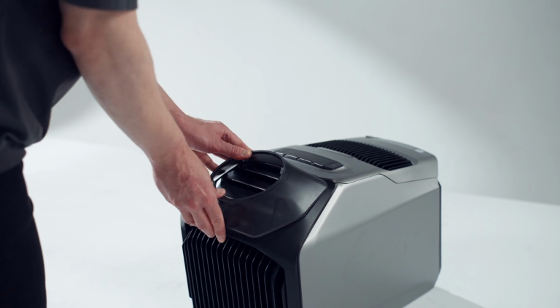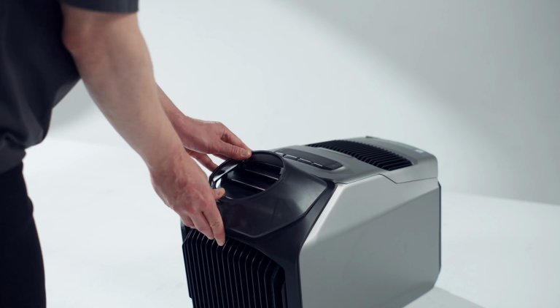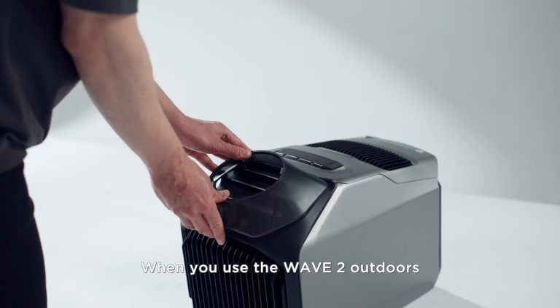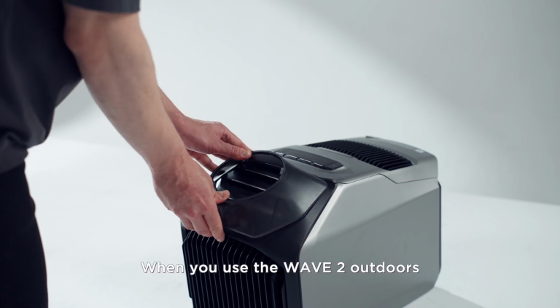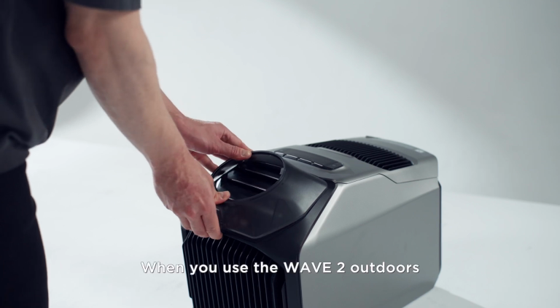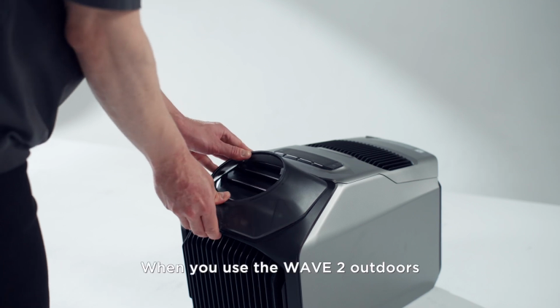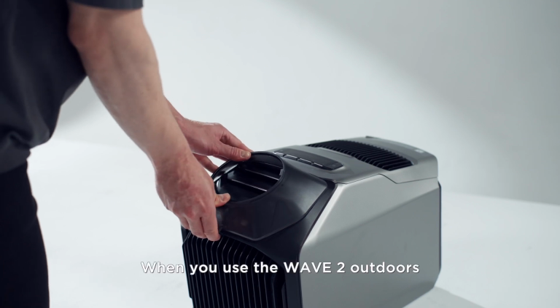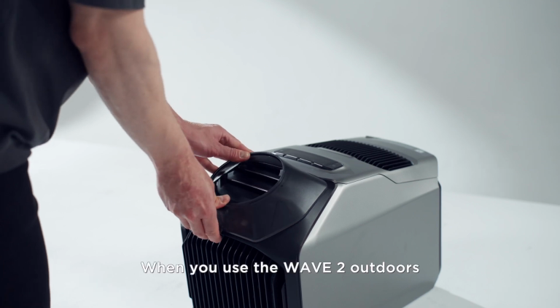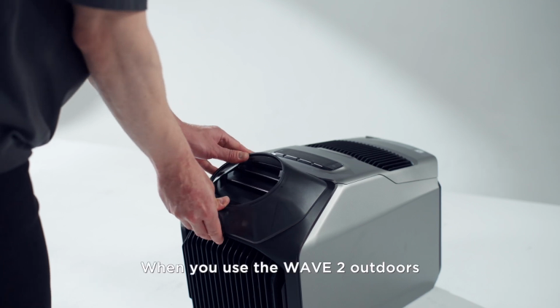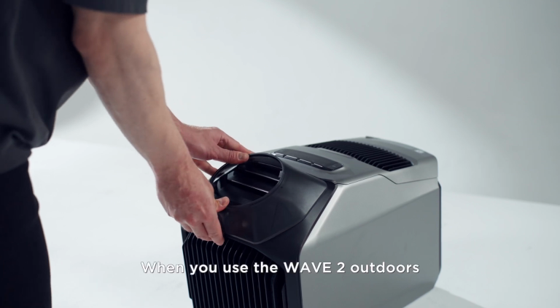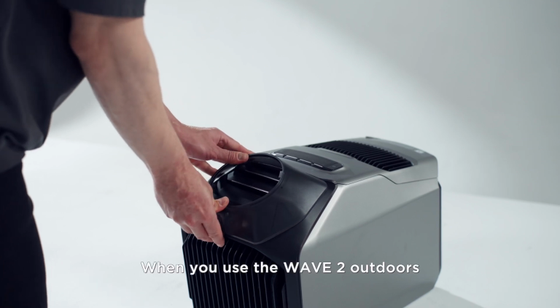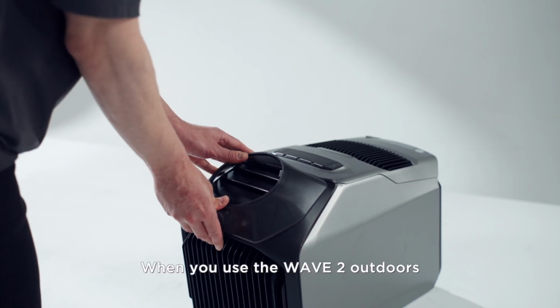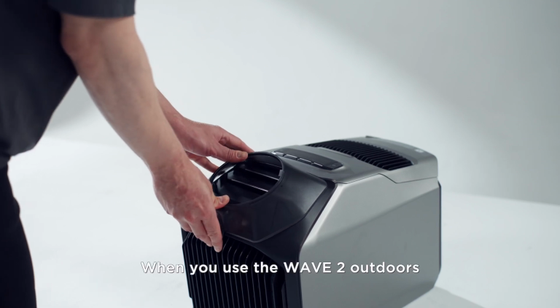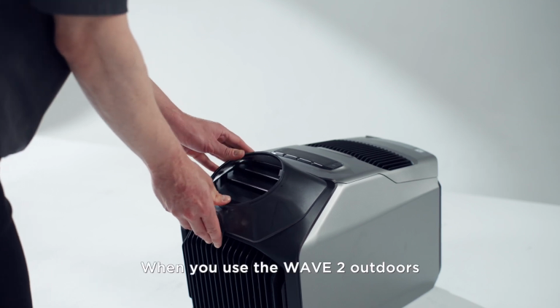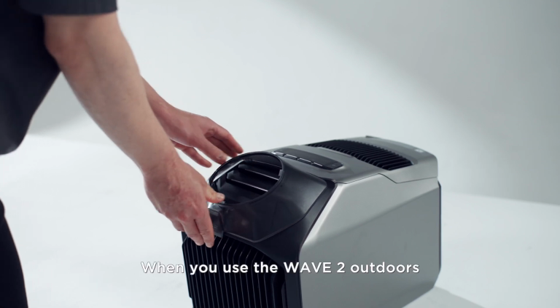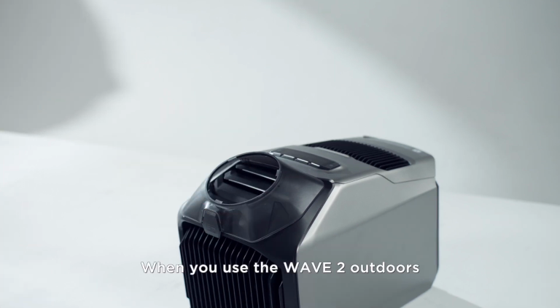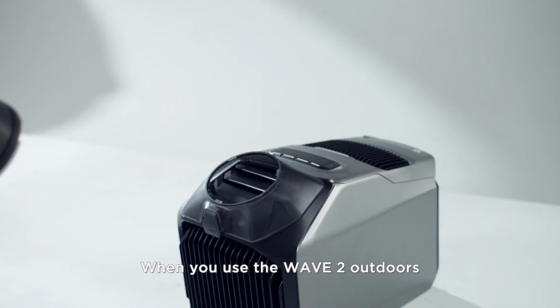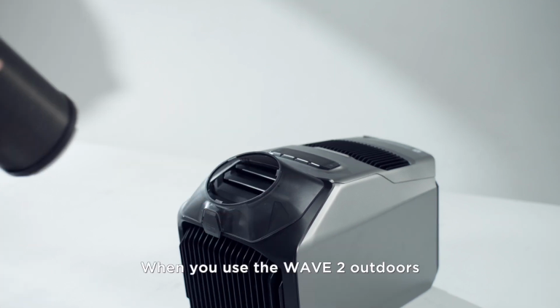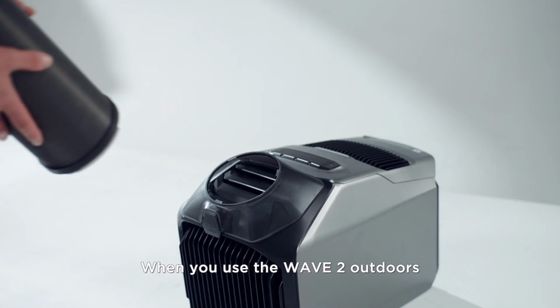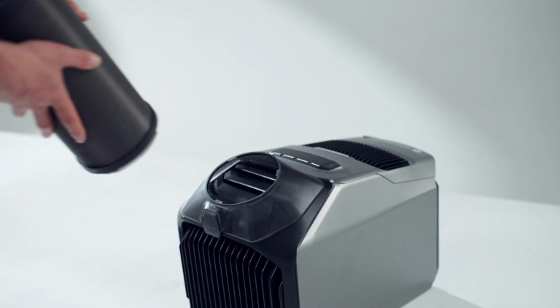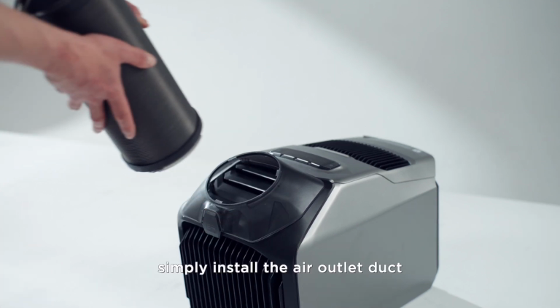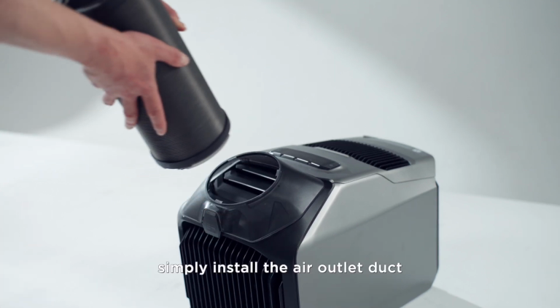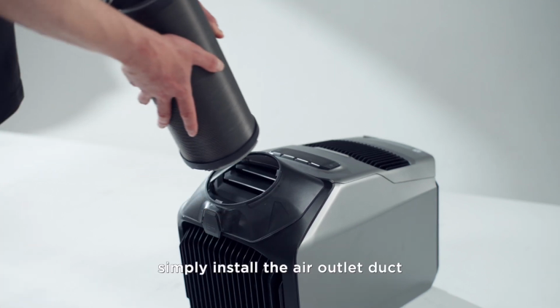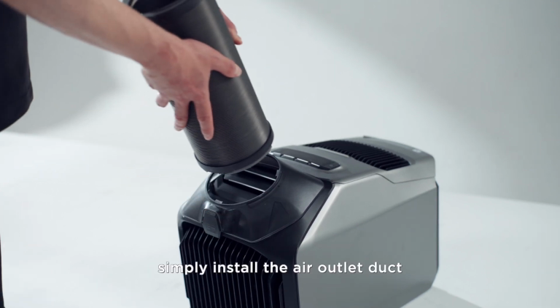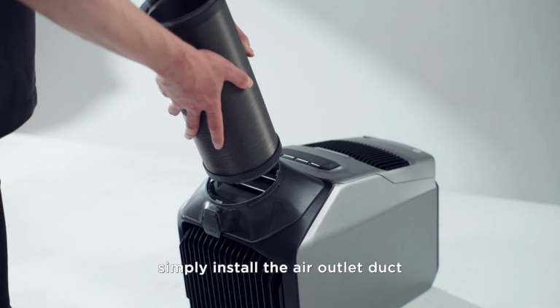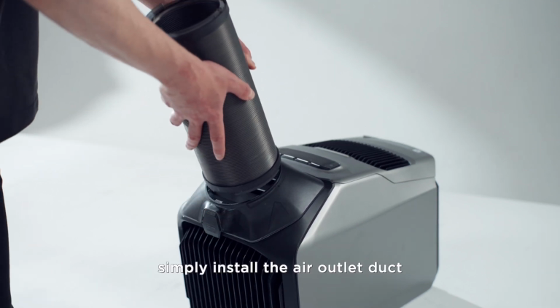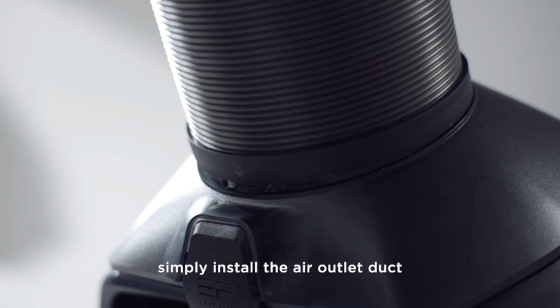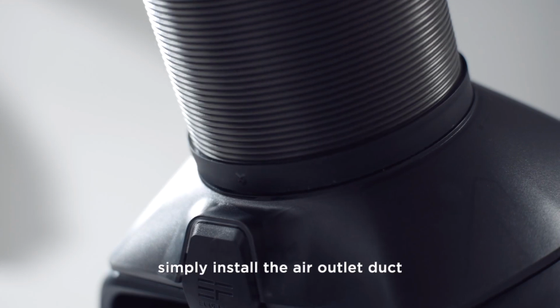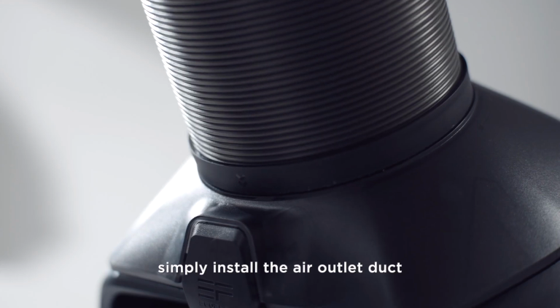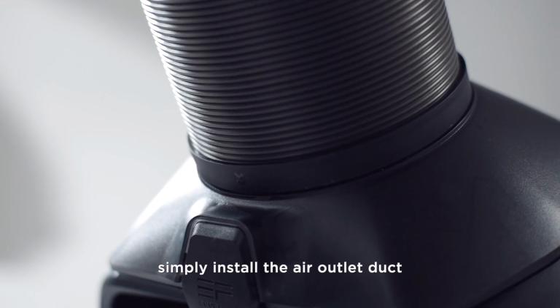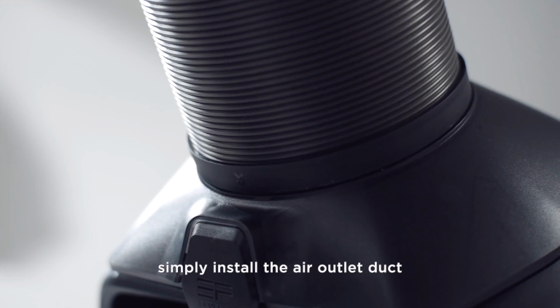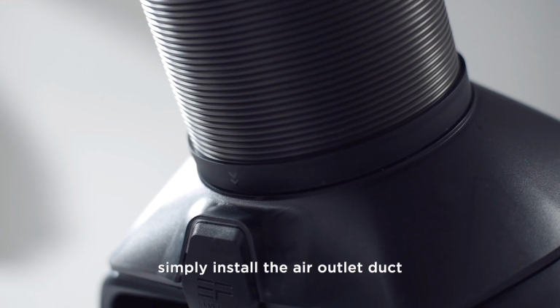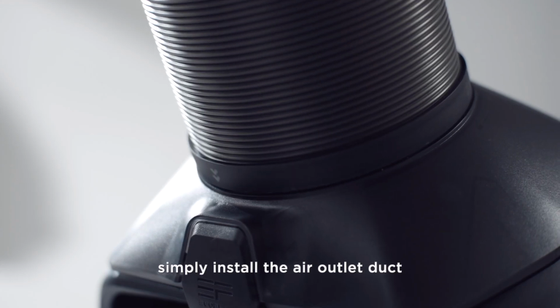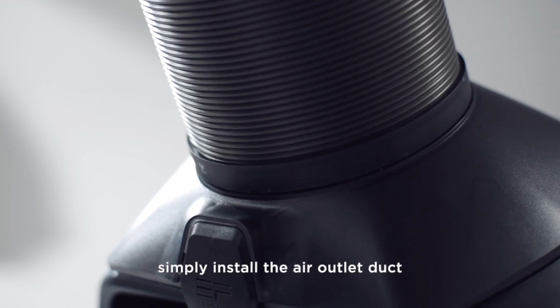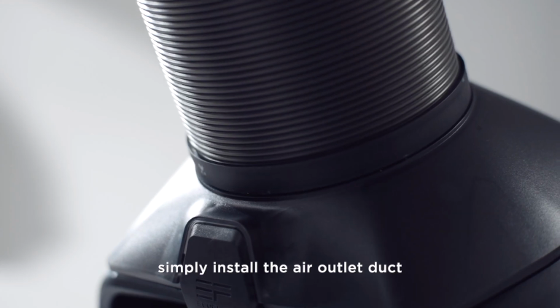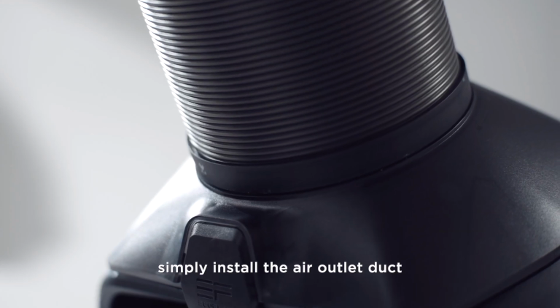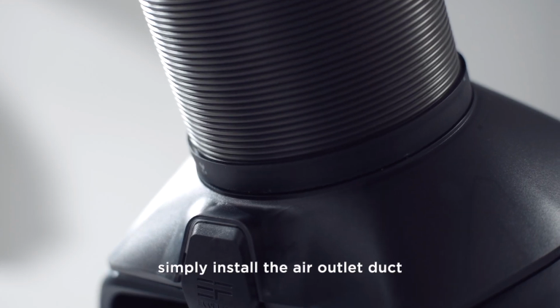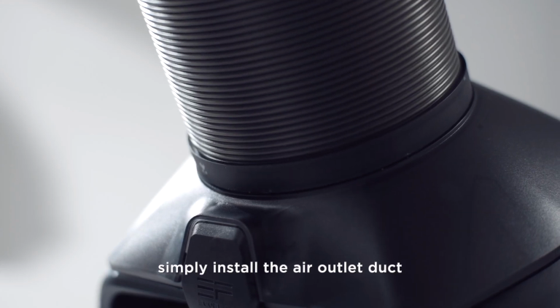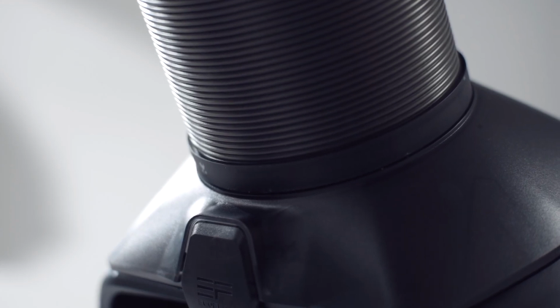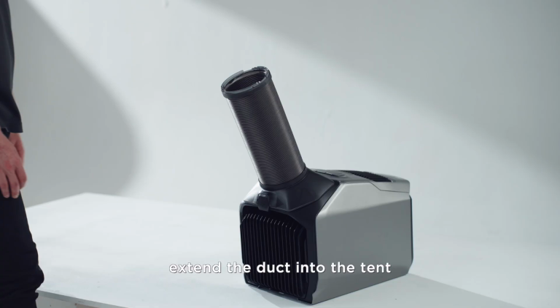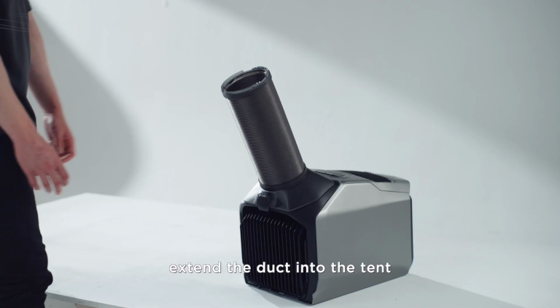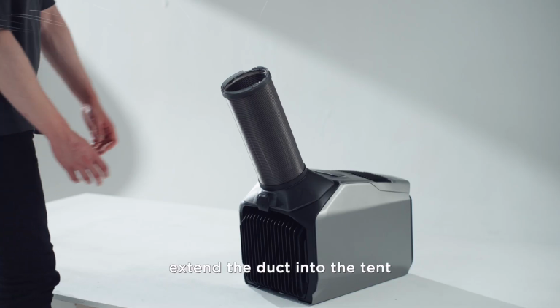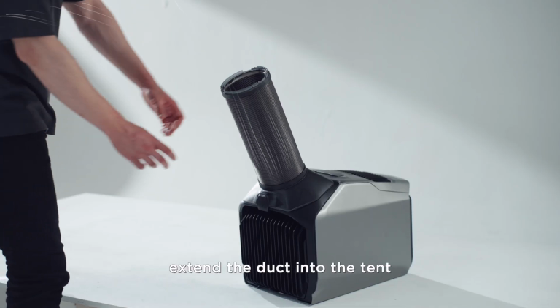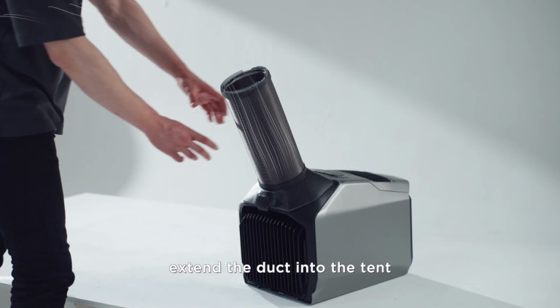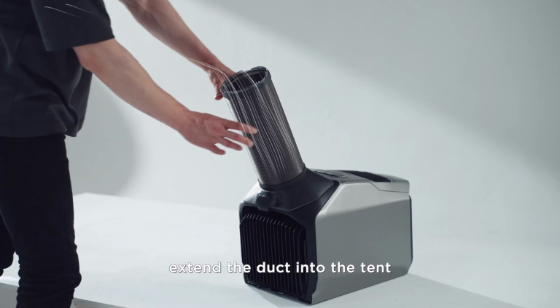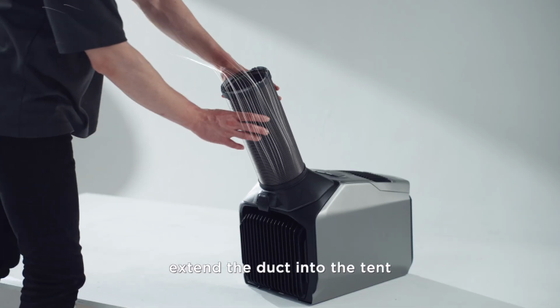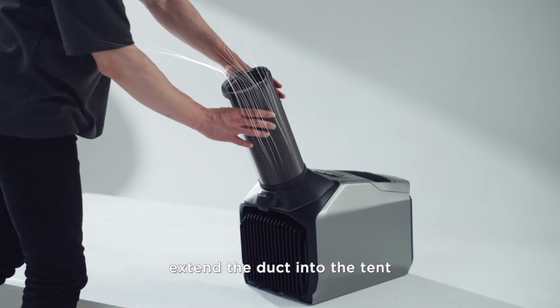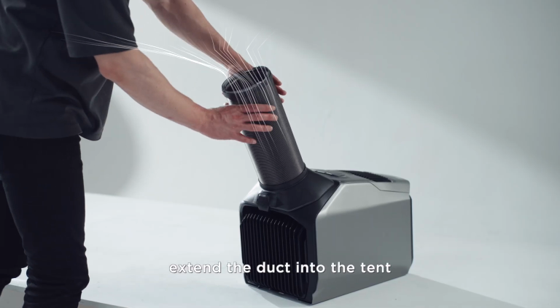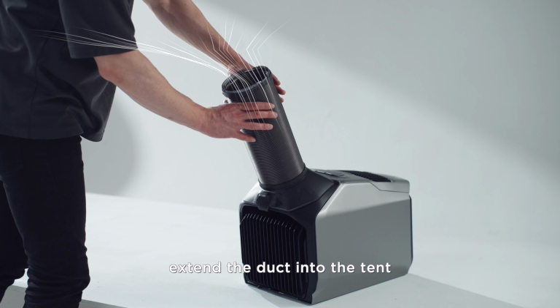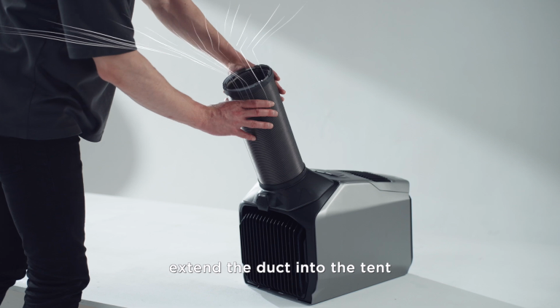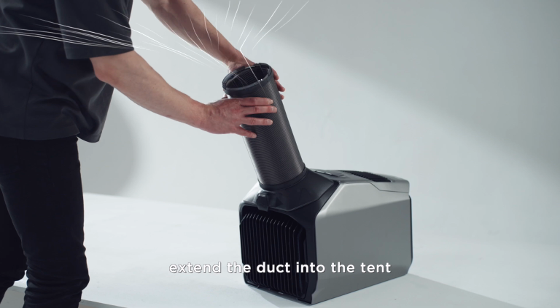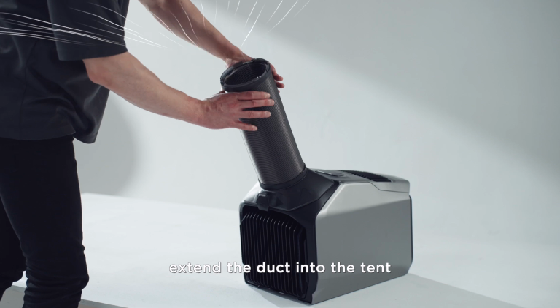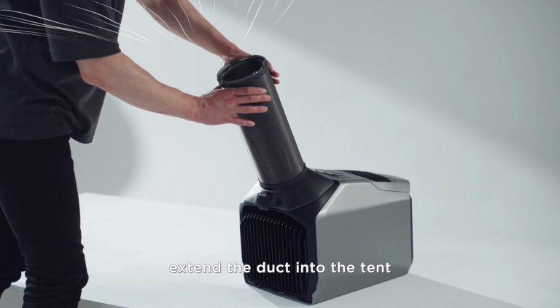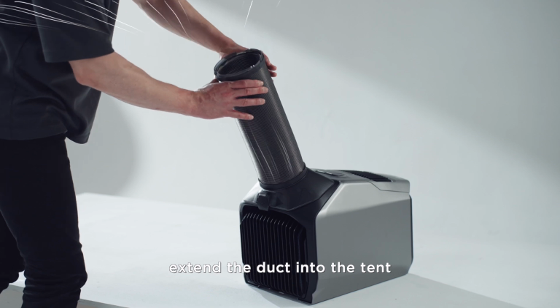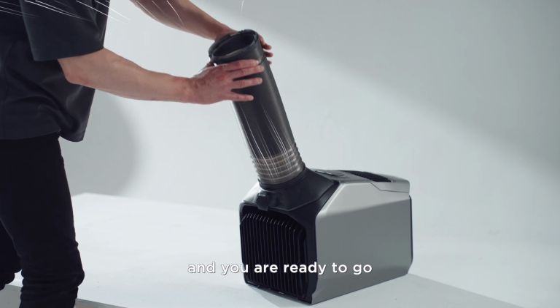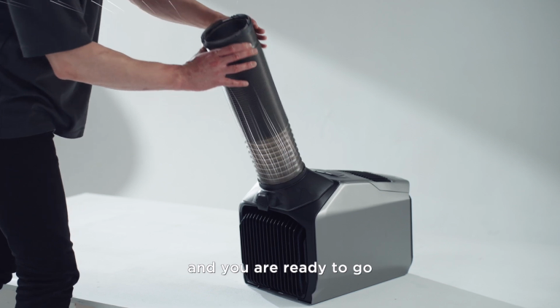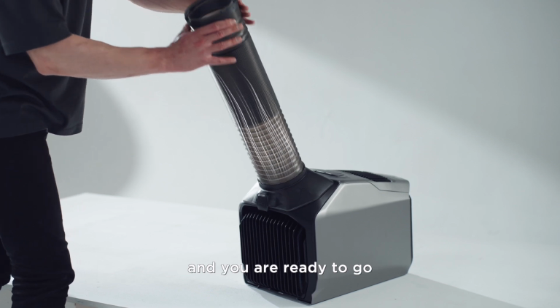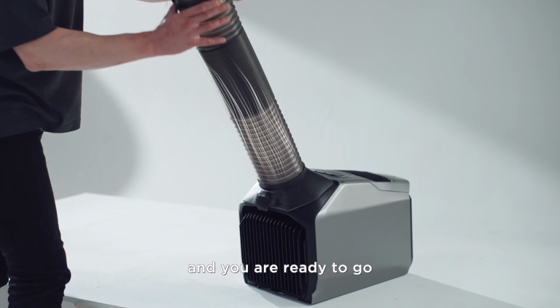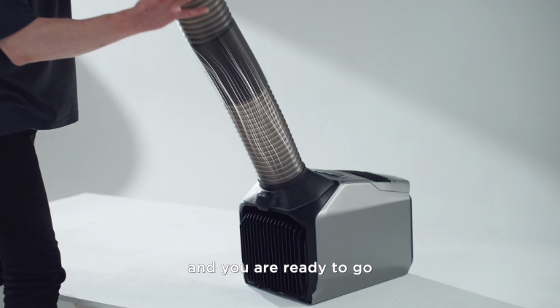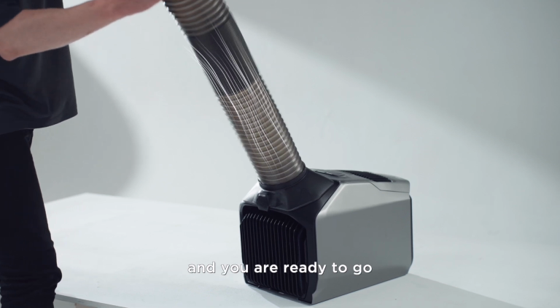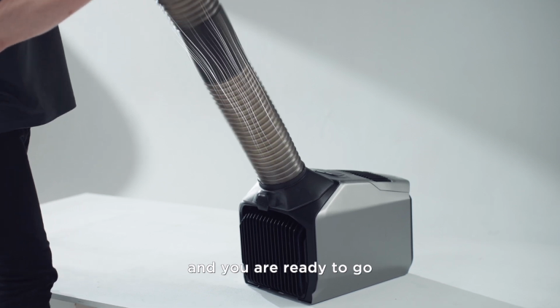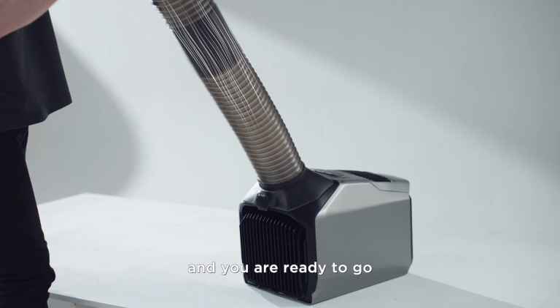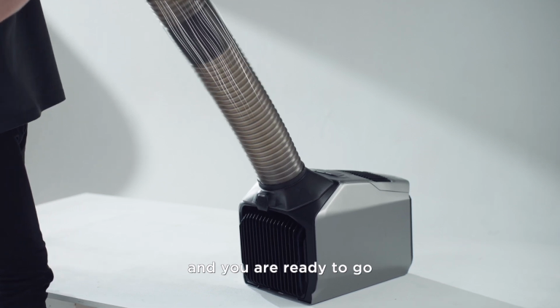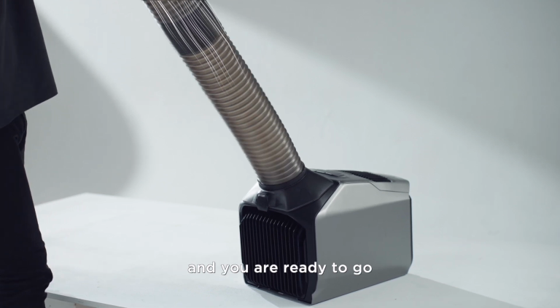When you use the Wave 2 outdoors, simply install the air outlet duct. Extend the duct into the tent and you are ready to go.